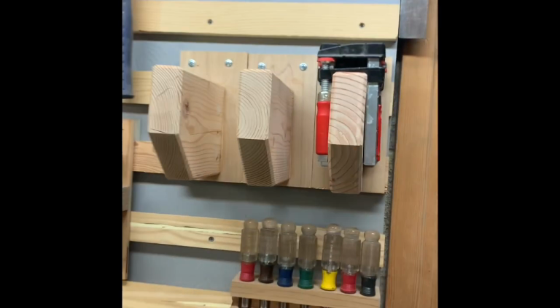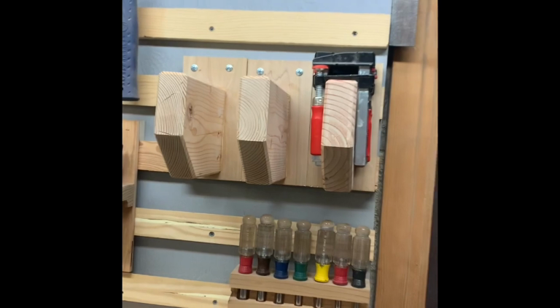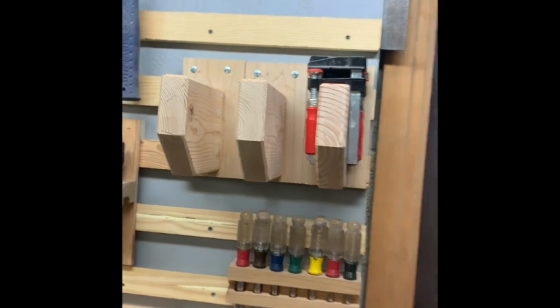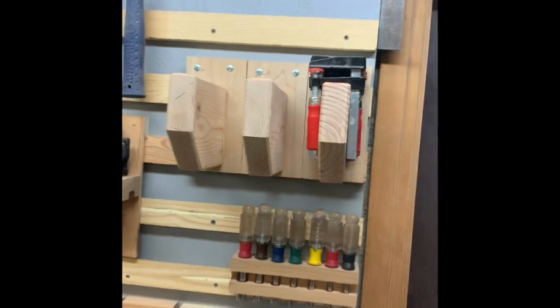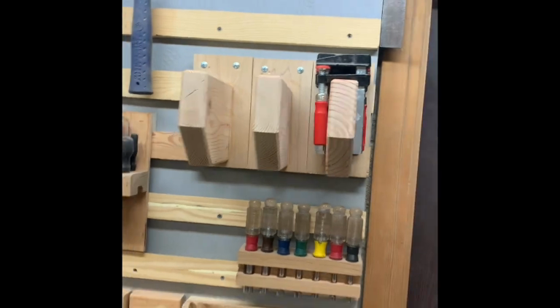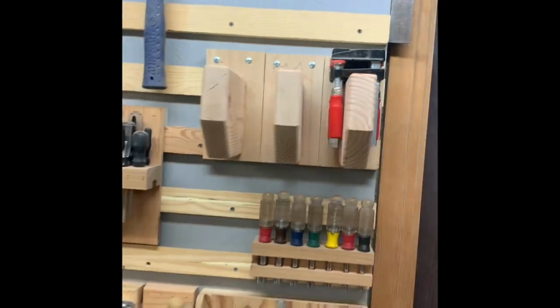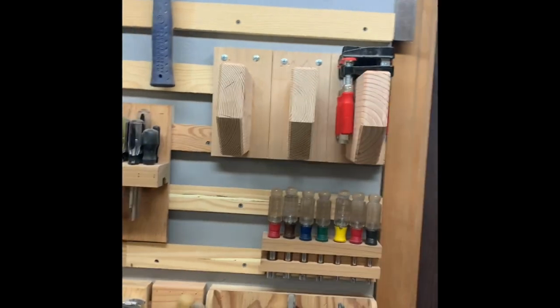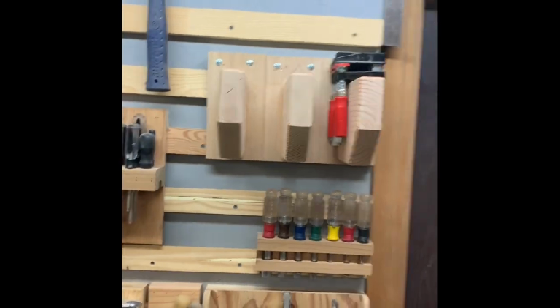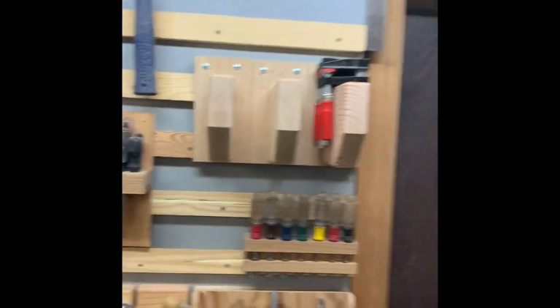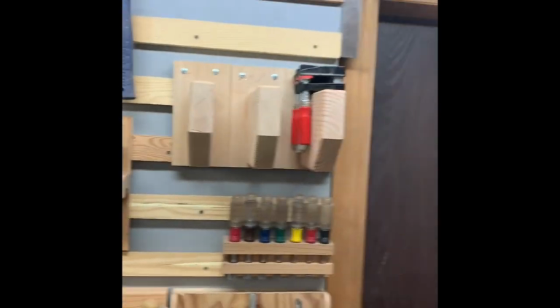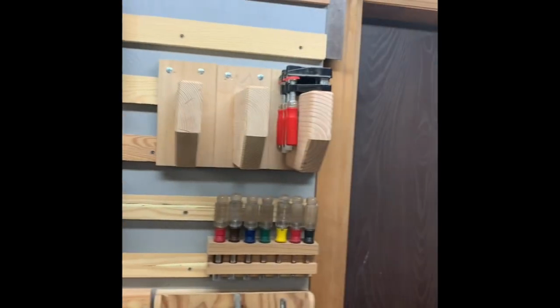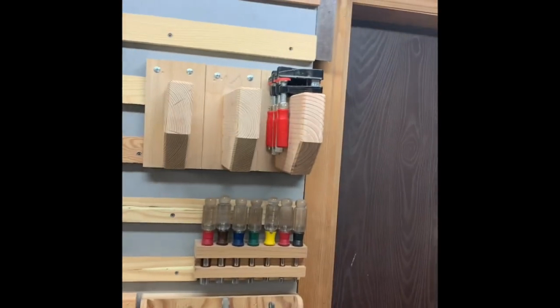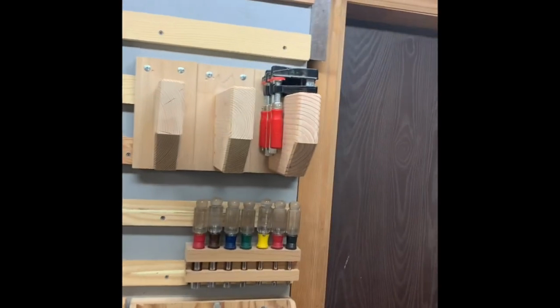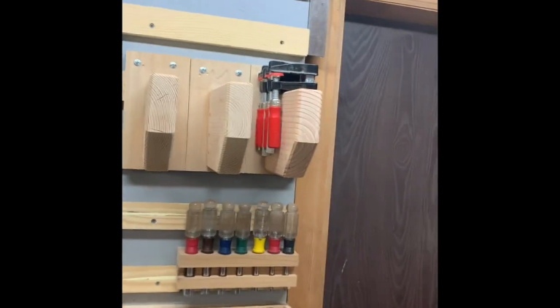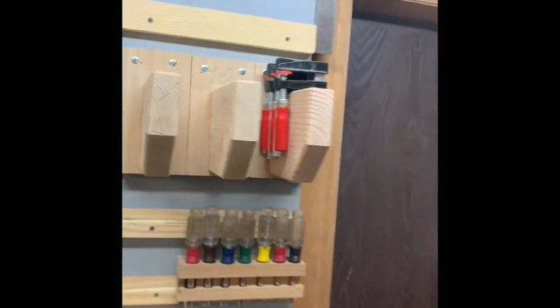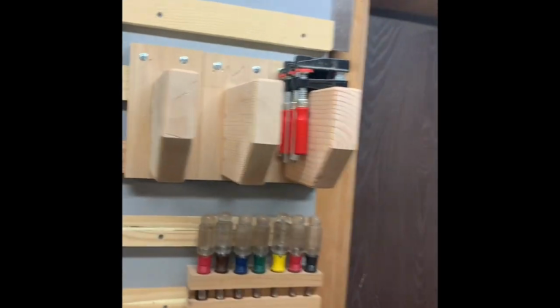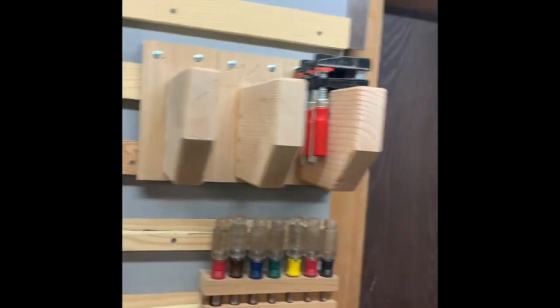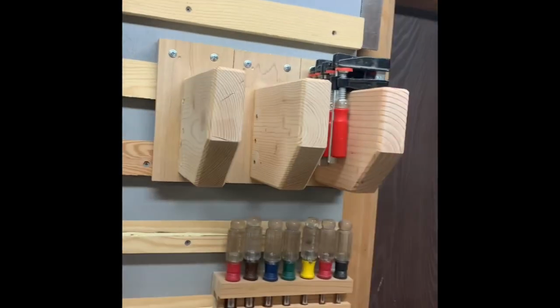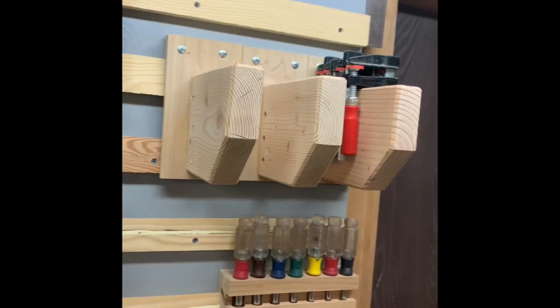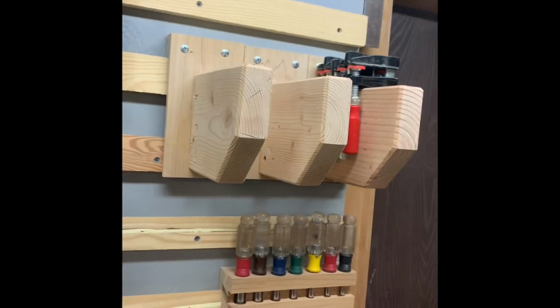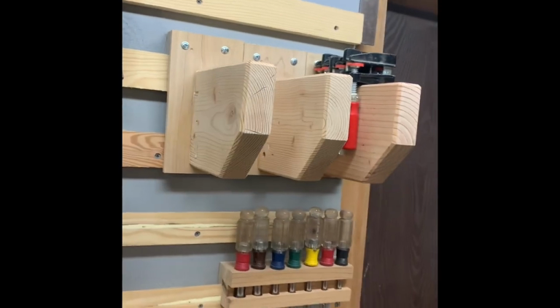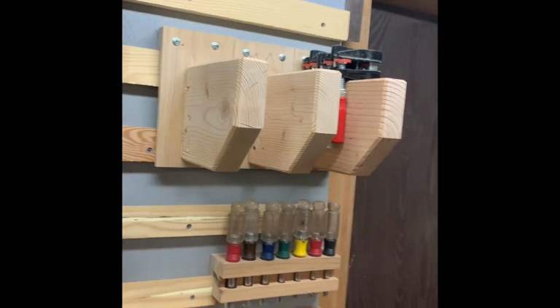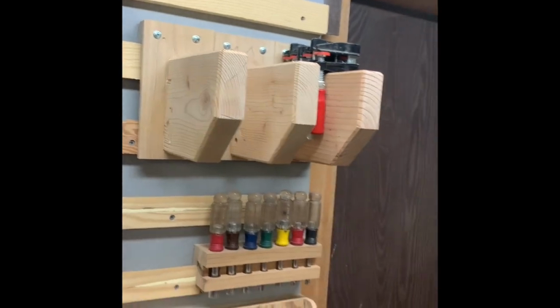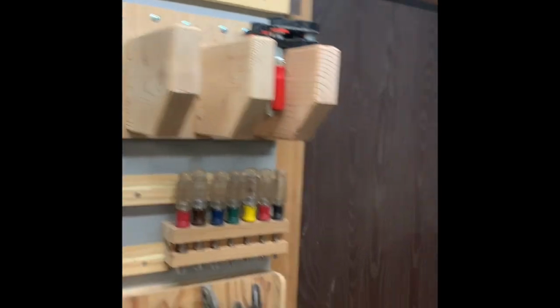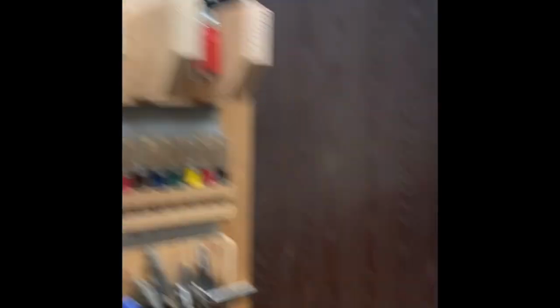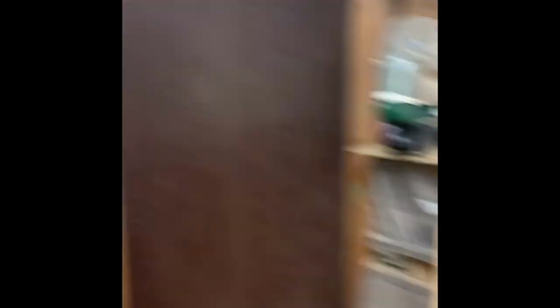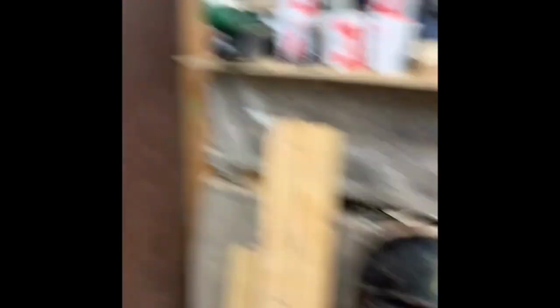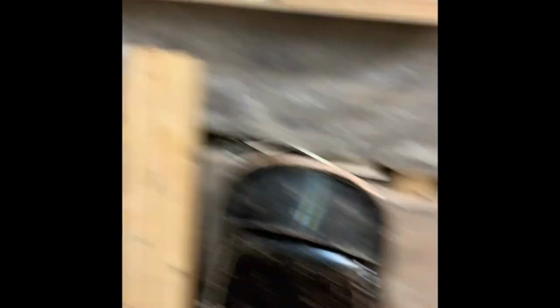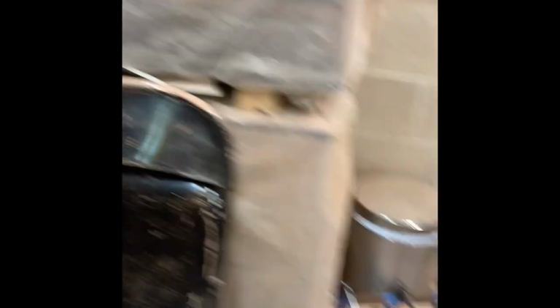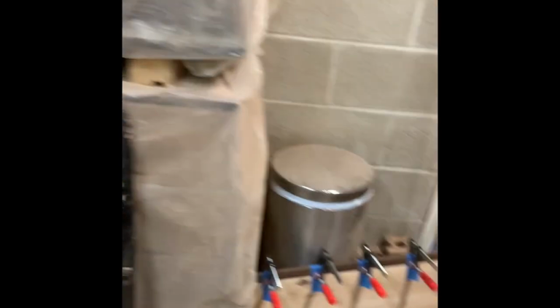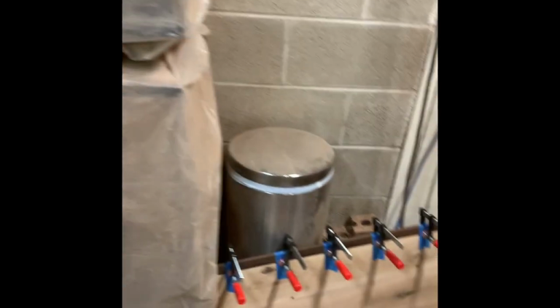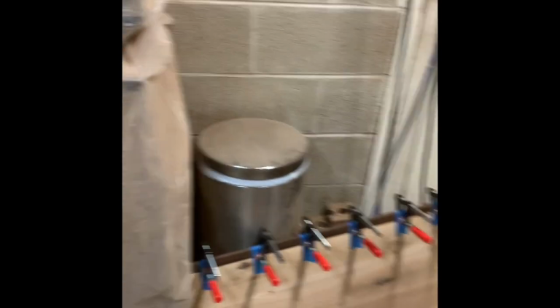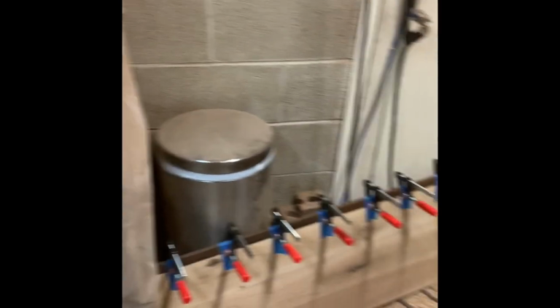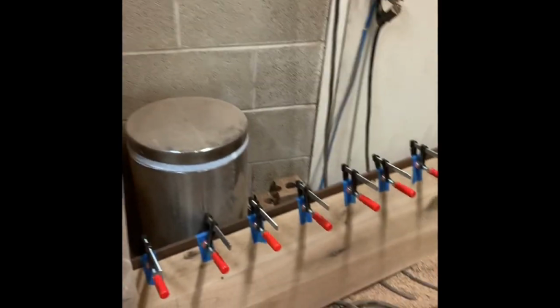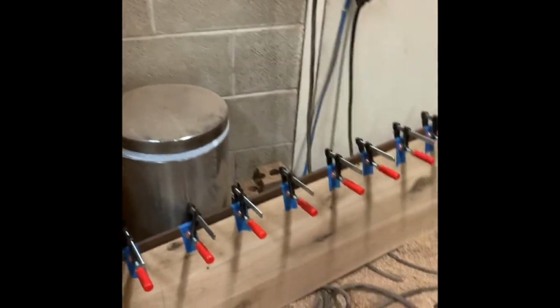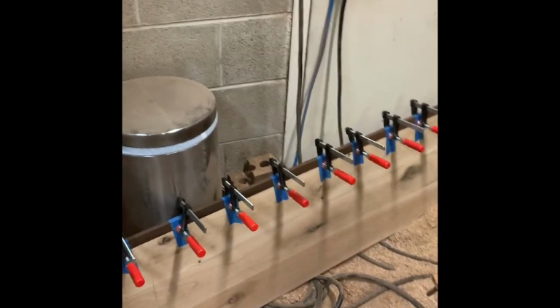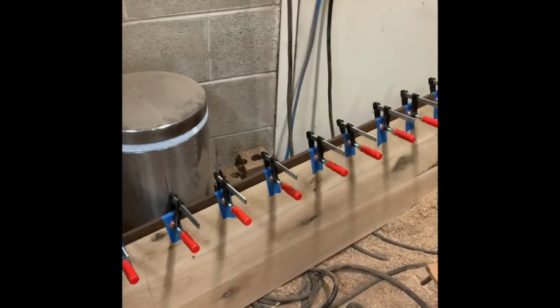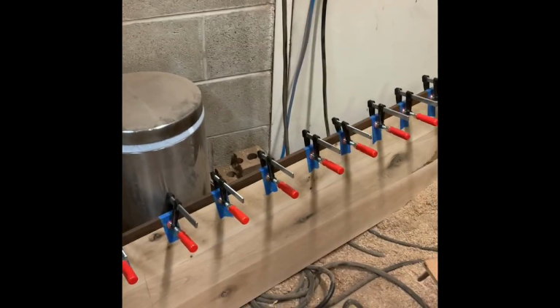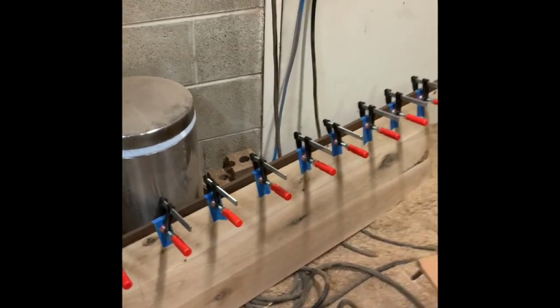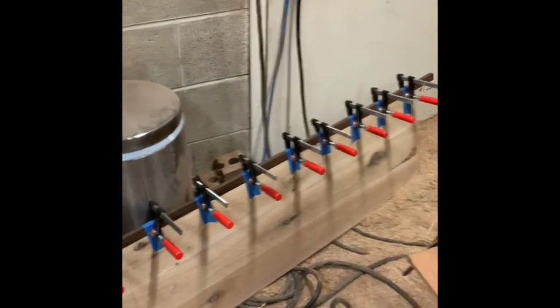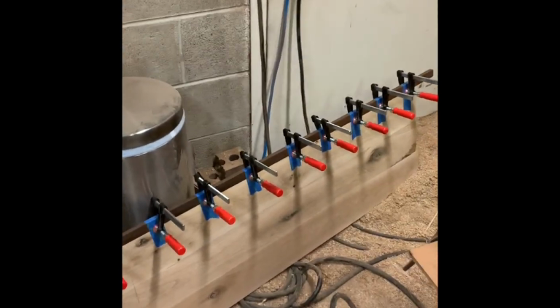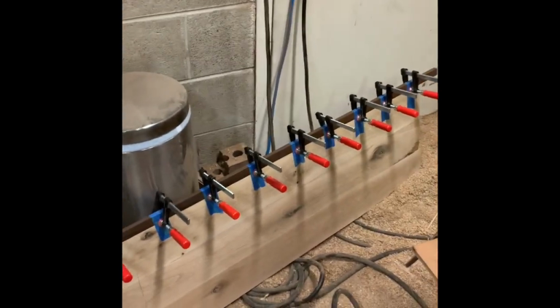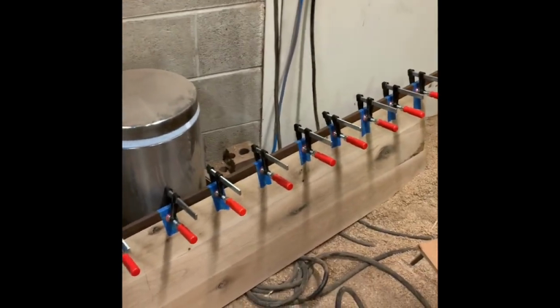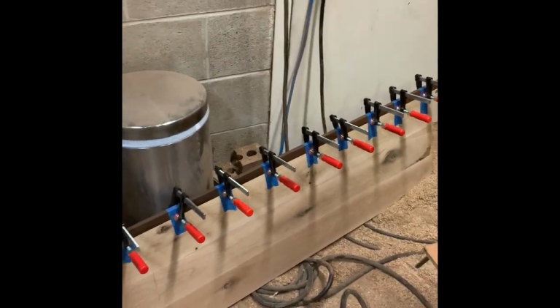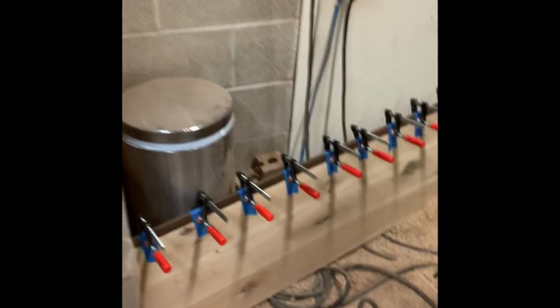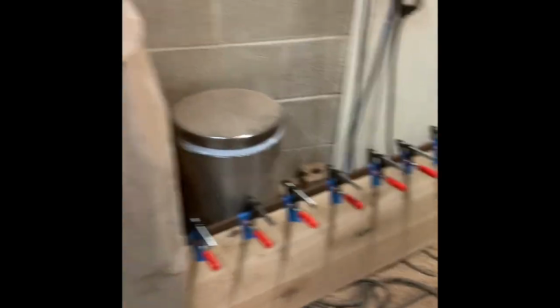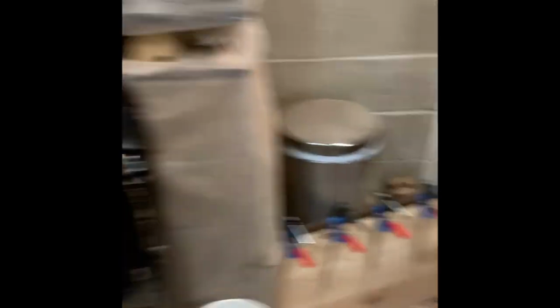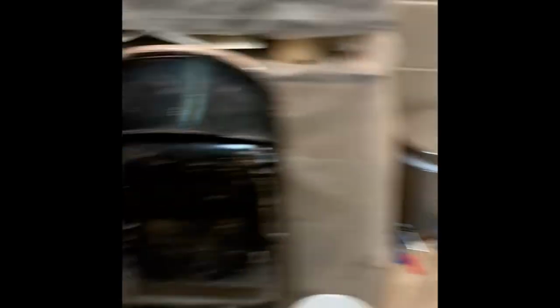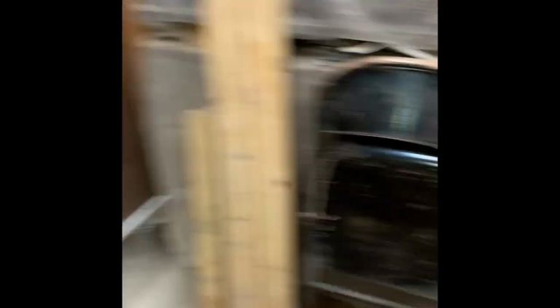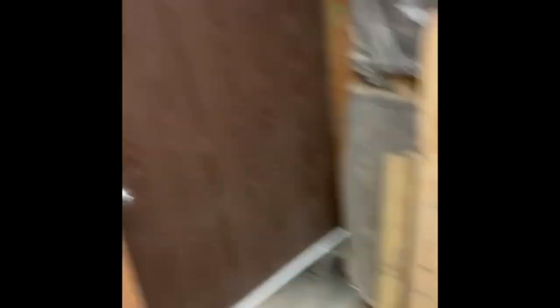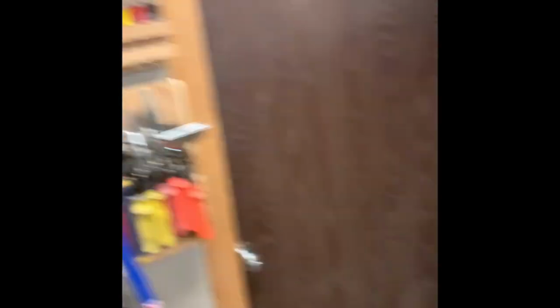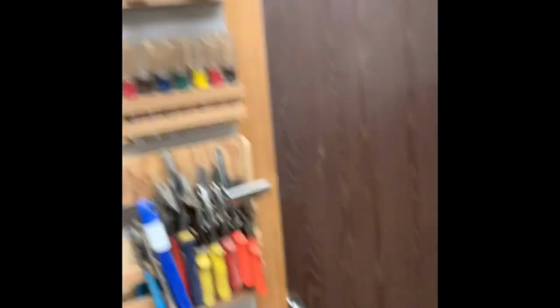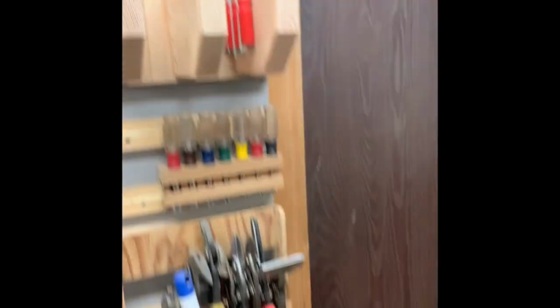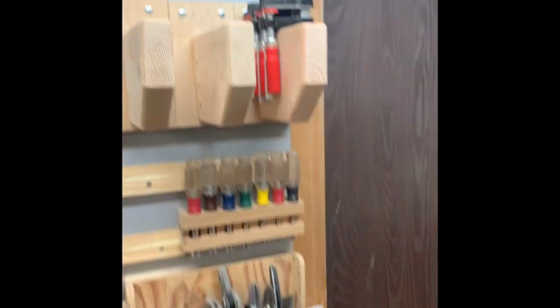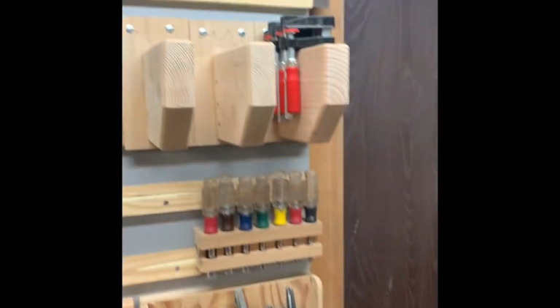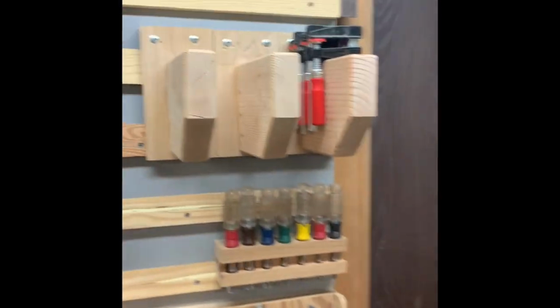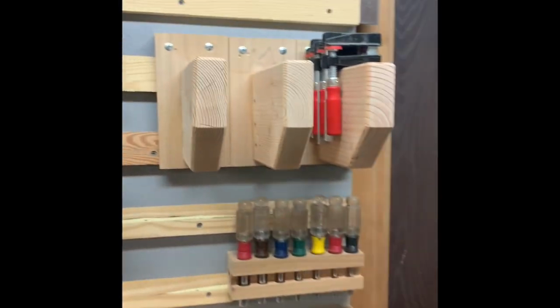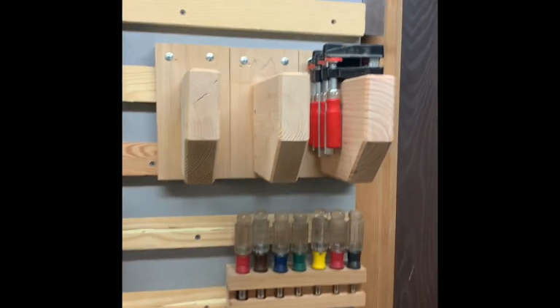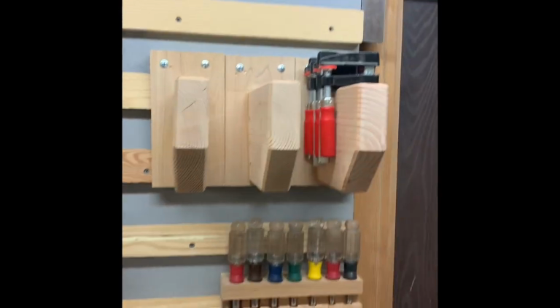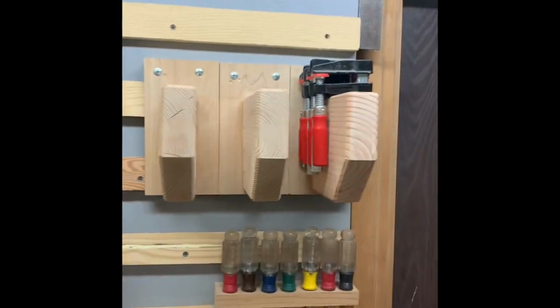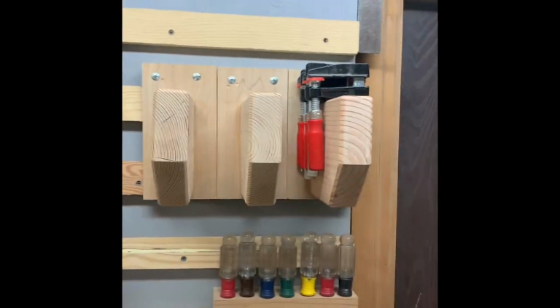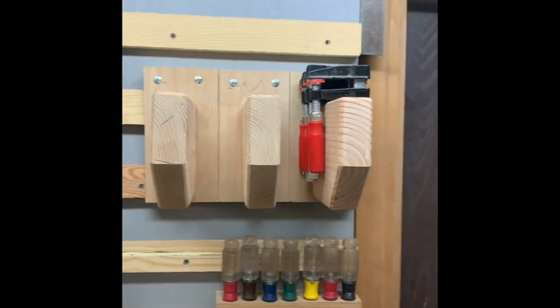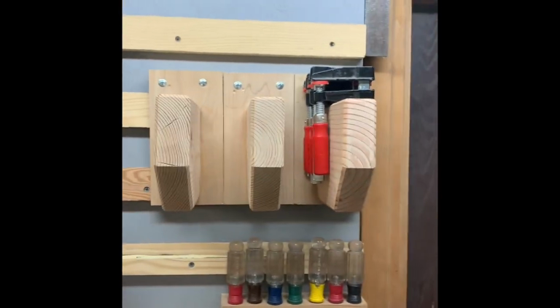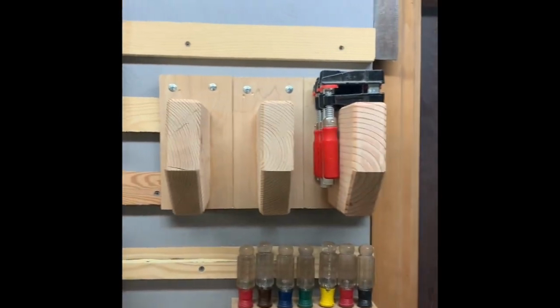Obviously I only have those few on there, but I have another project. I have a bunch of them, and I plan on getting more.